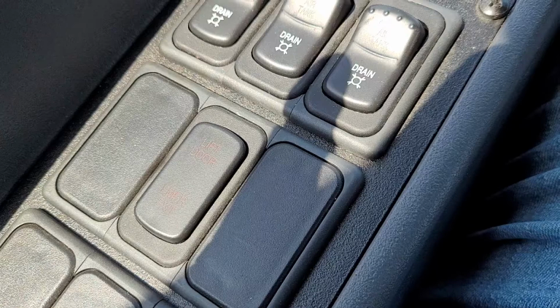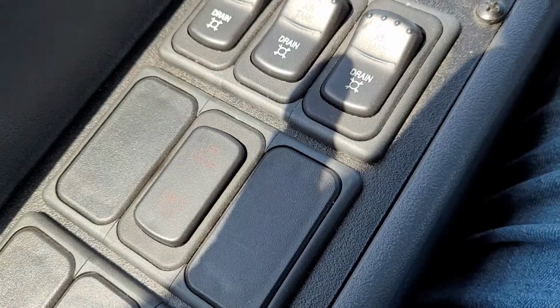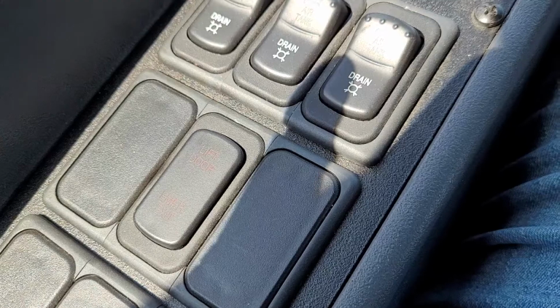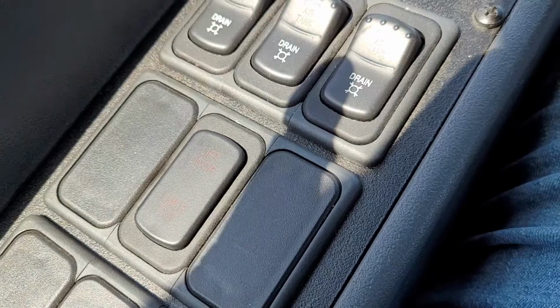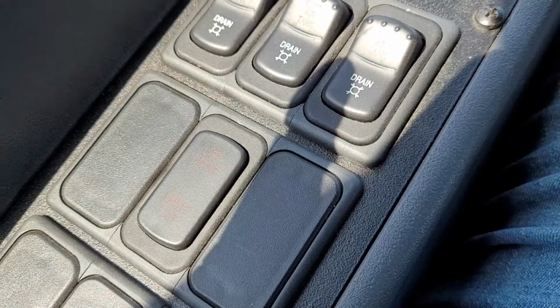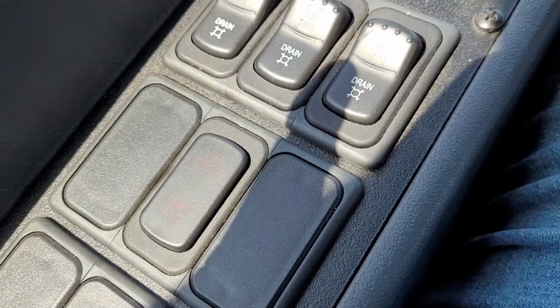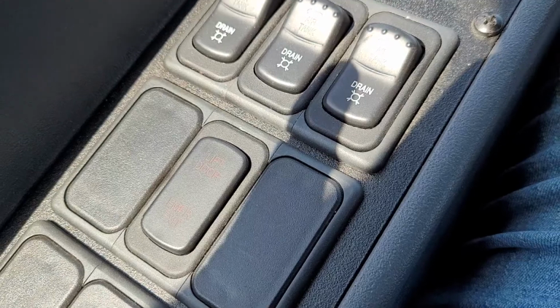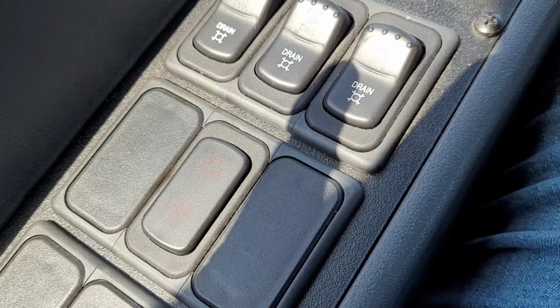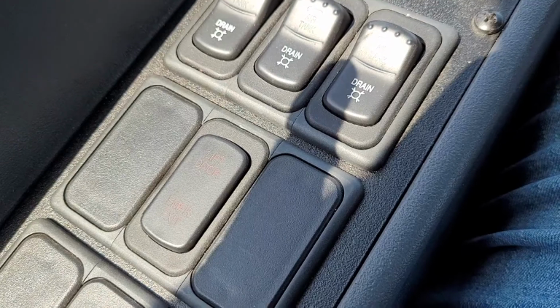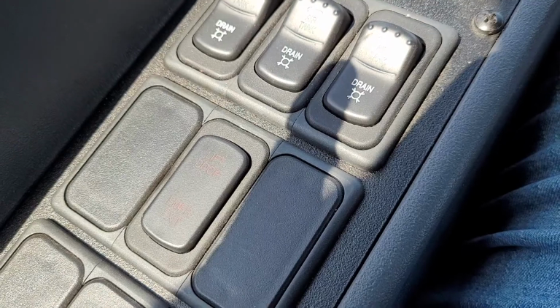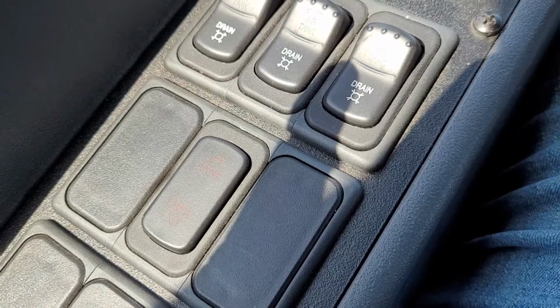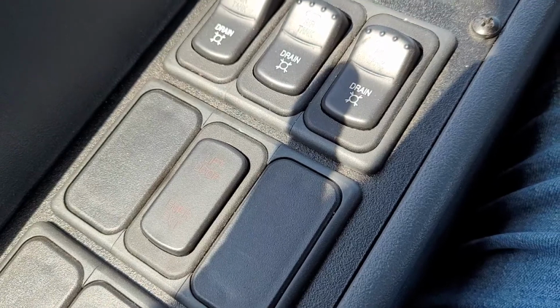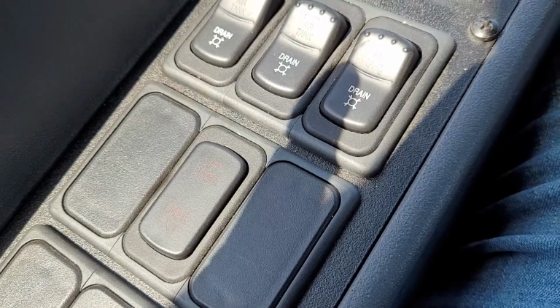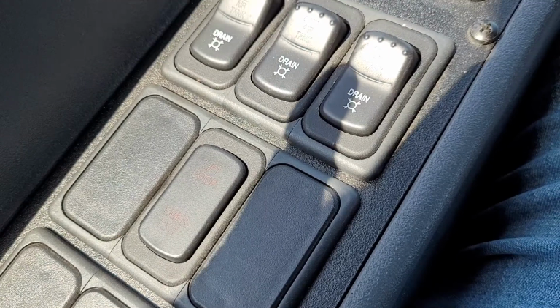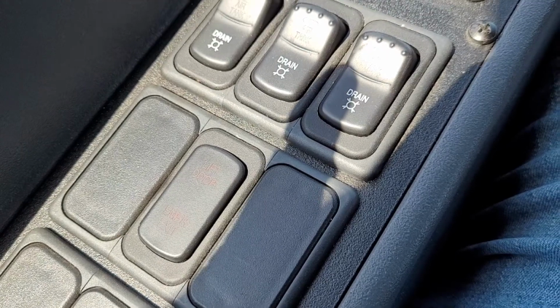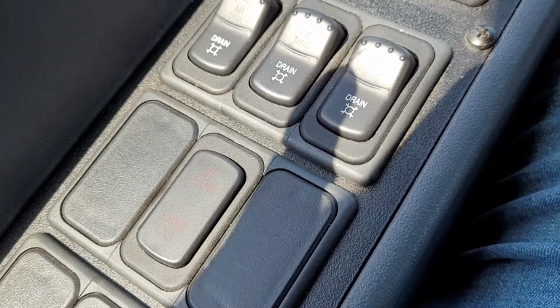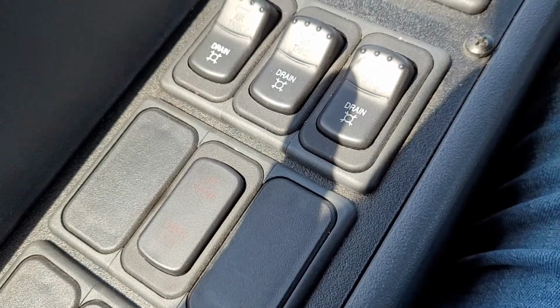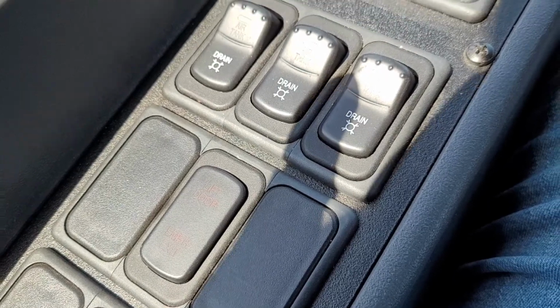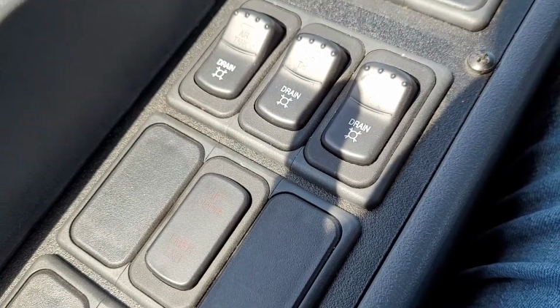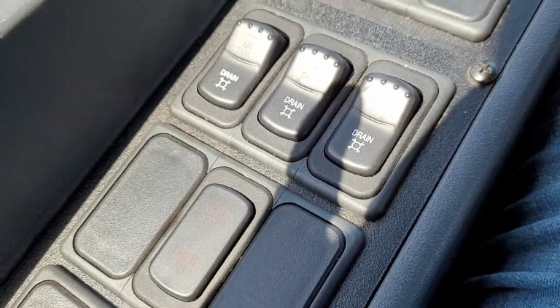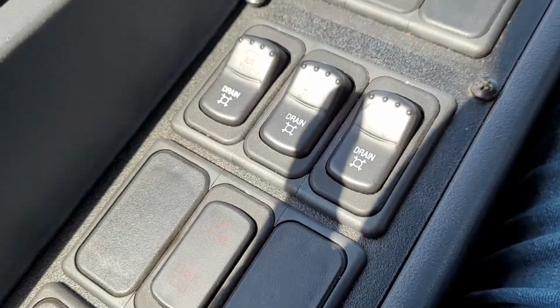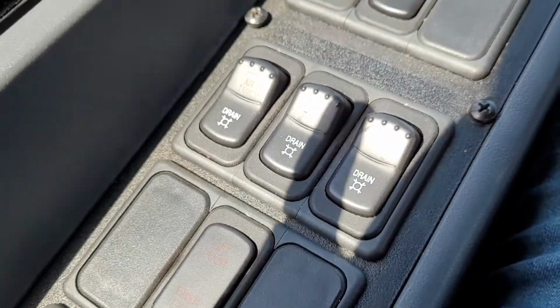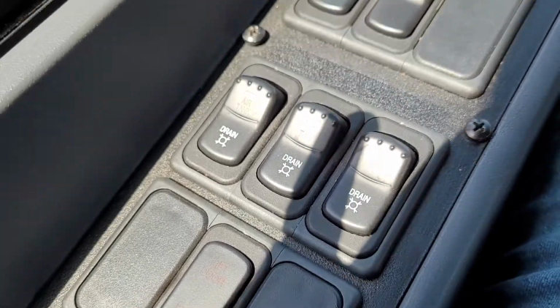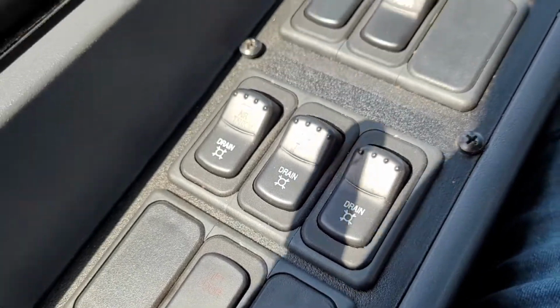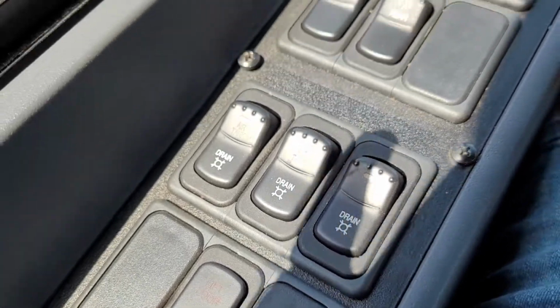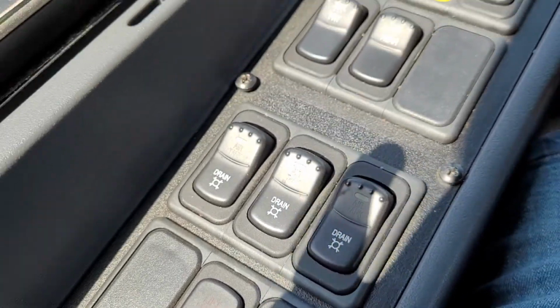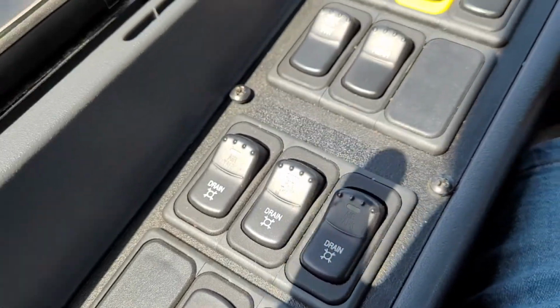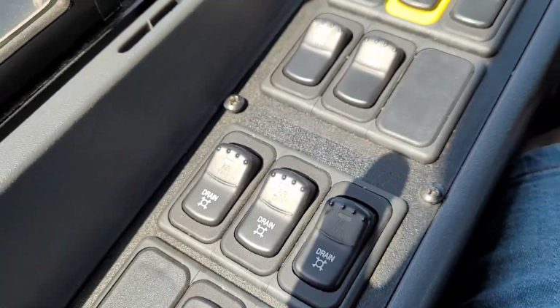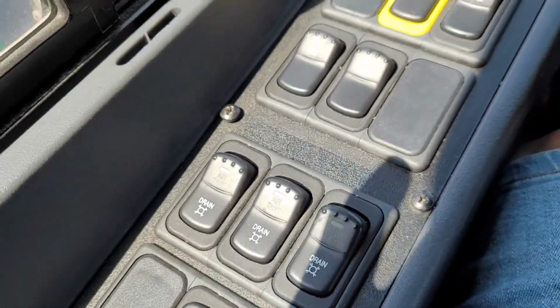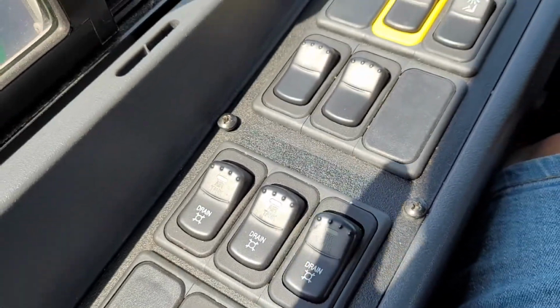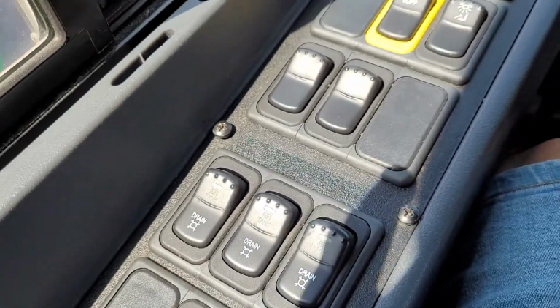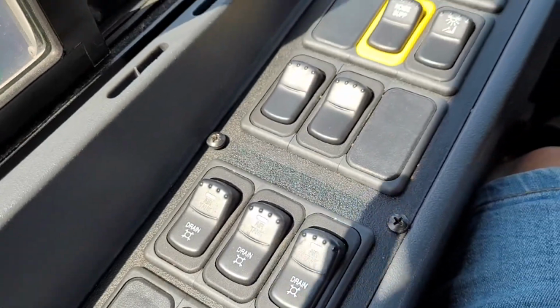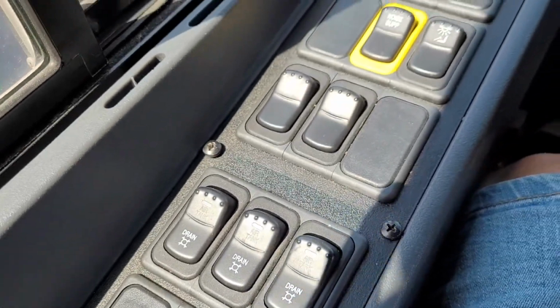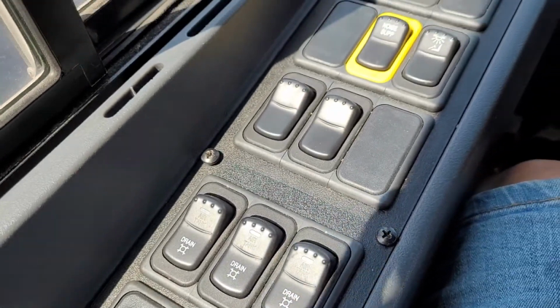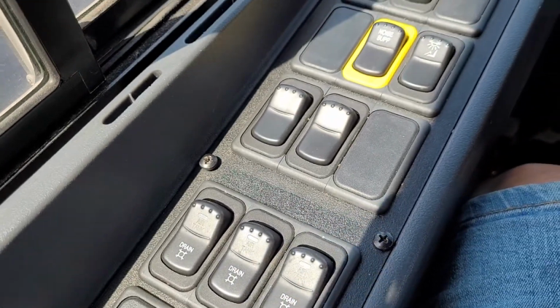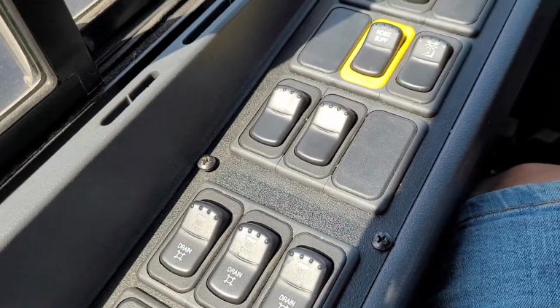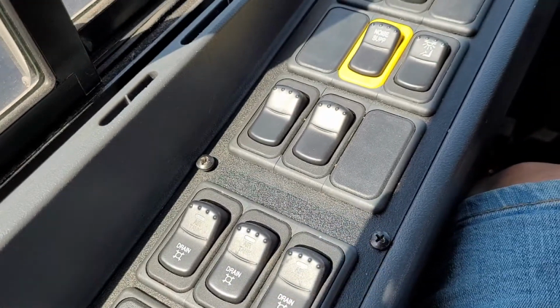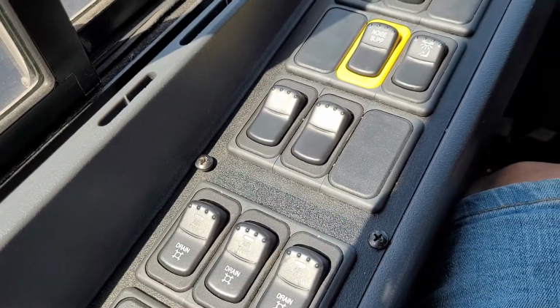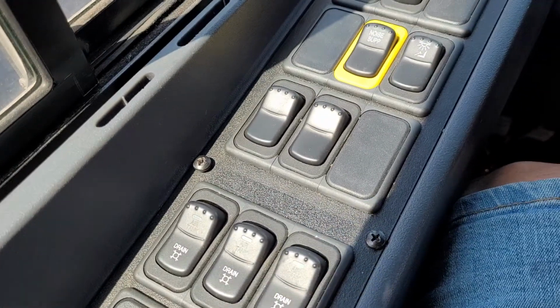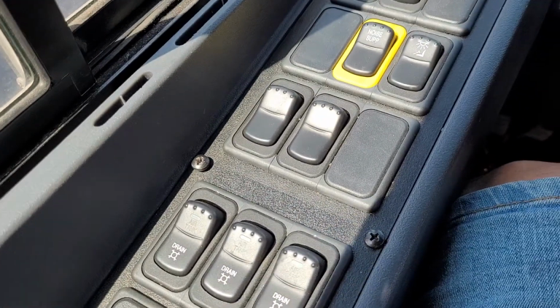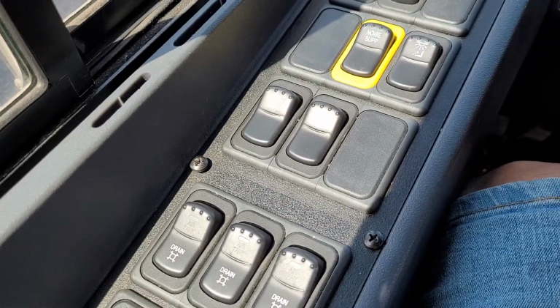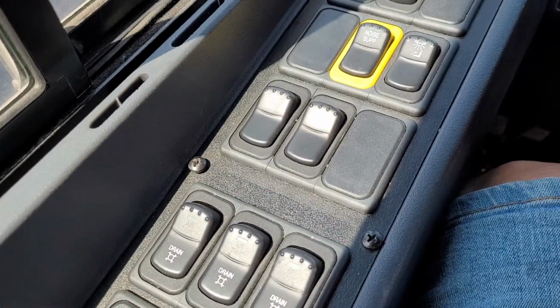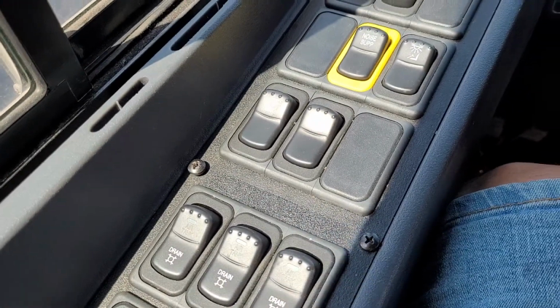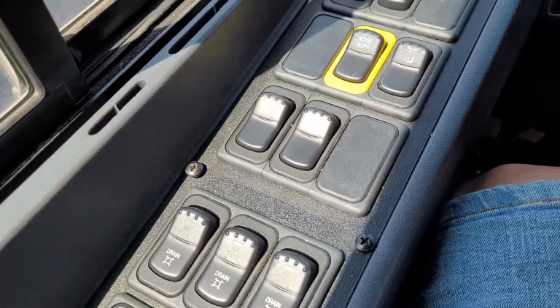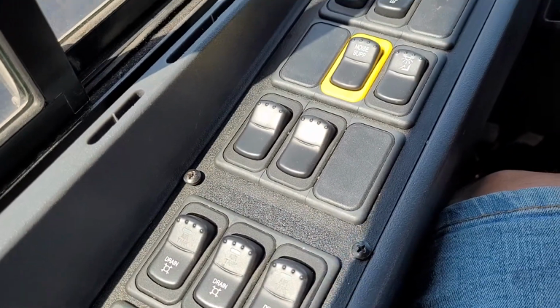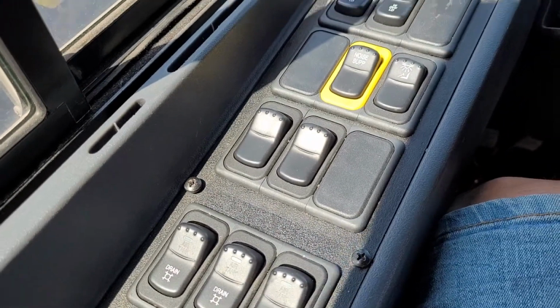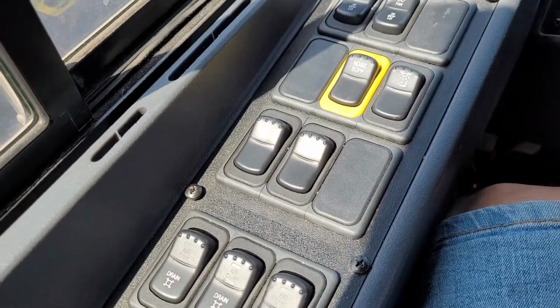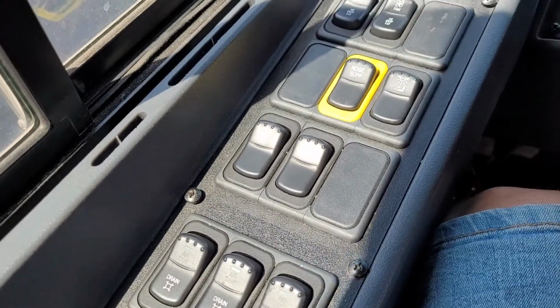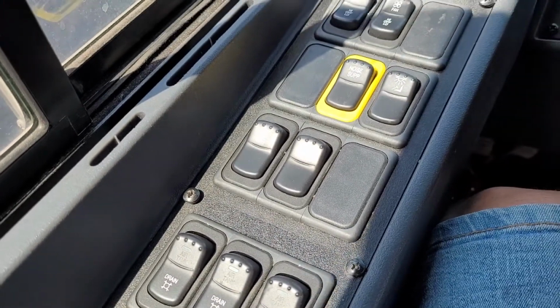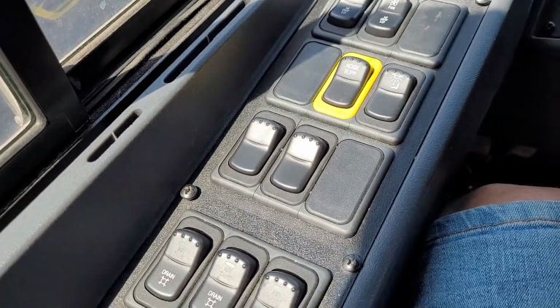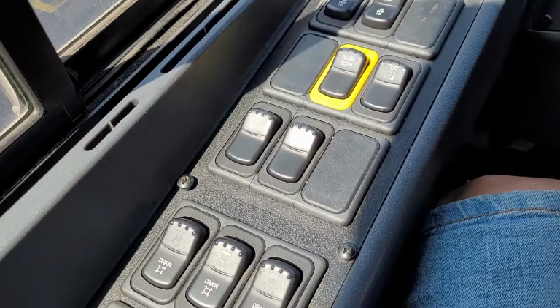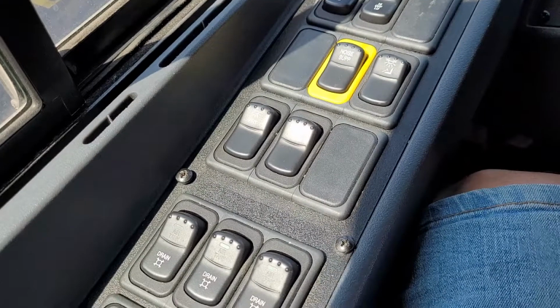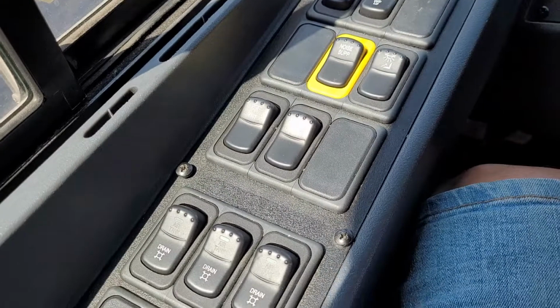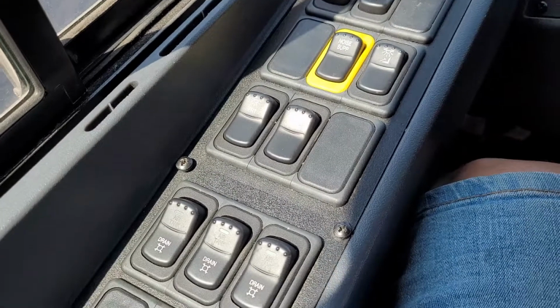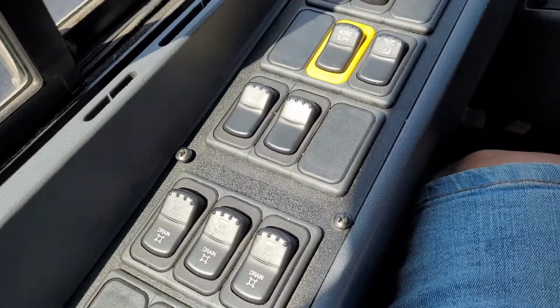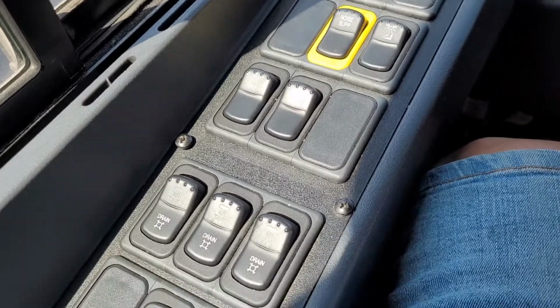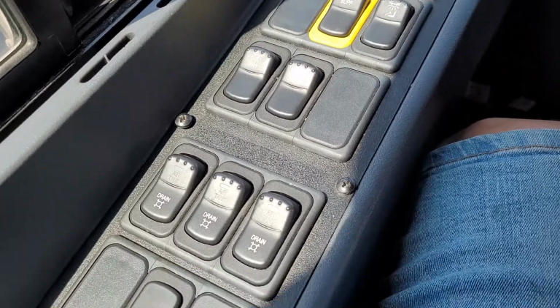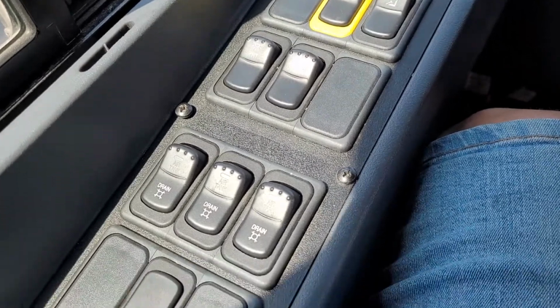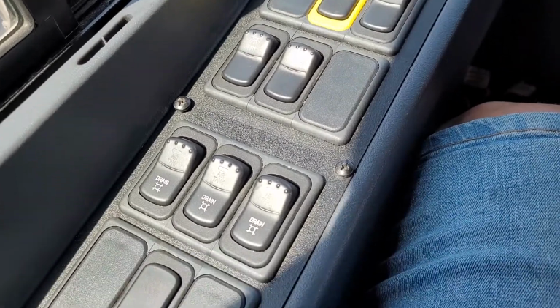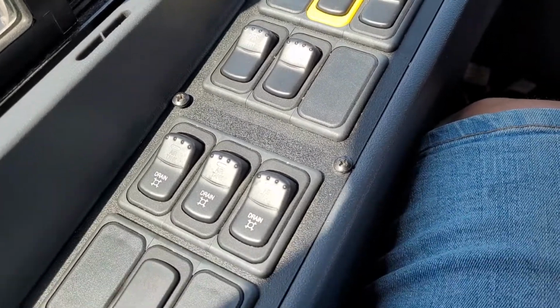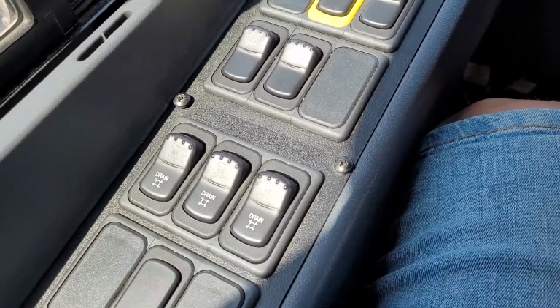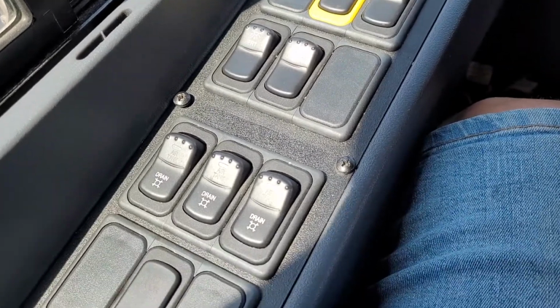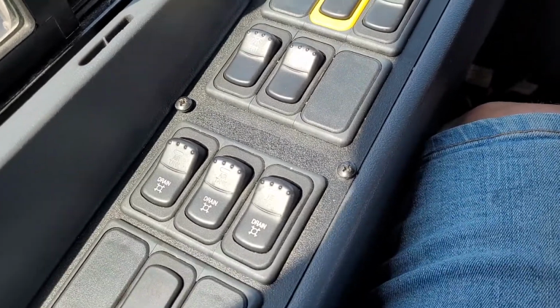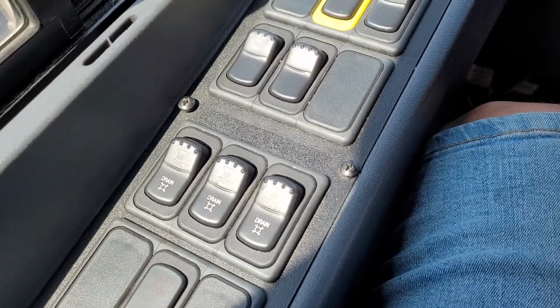Good morning, or actually good afternoon boys and girls. Today I'm taping up one of our electric buses, but I thought I'd show you the inside.